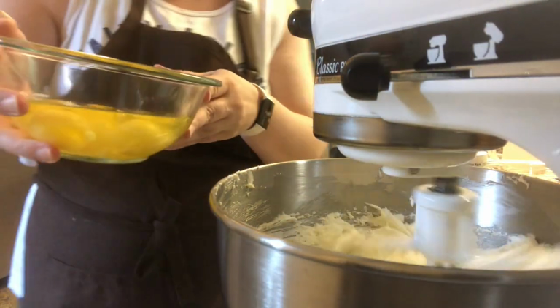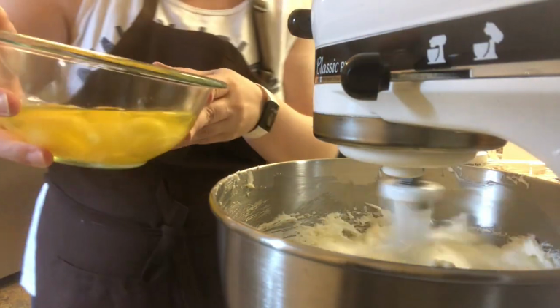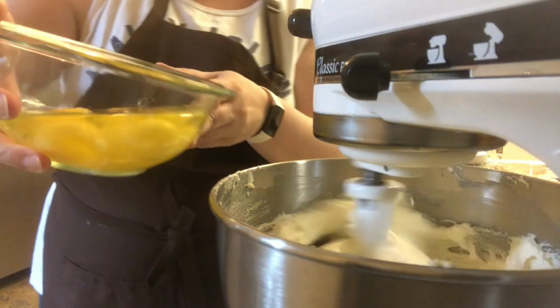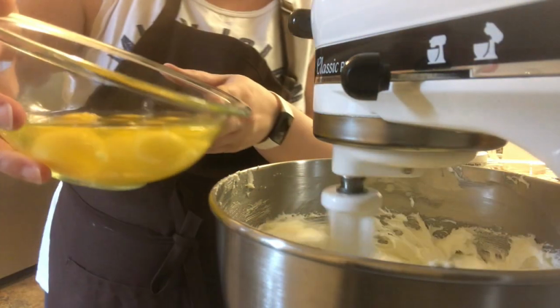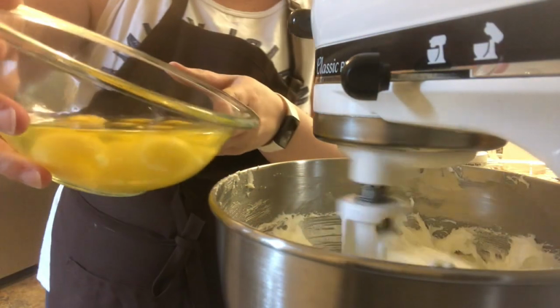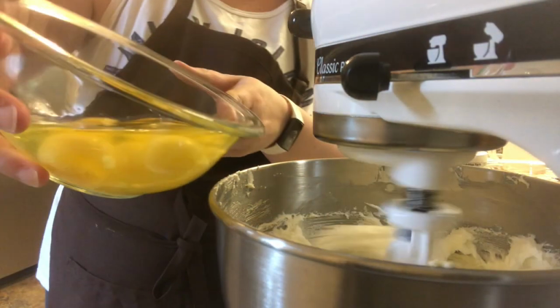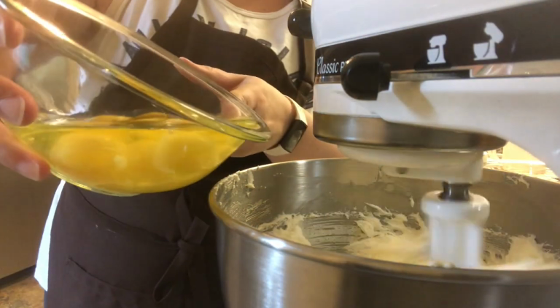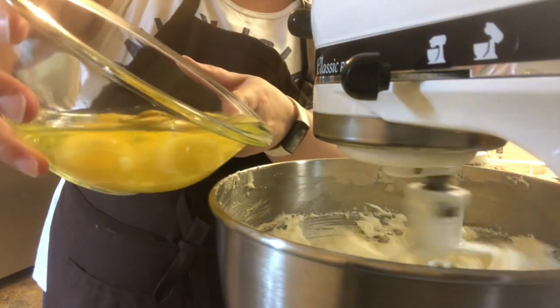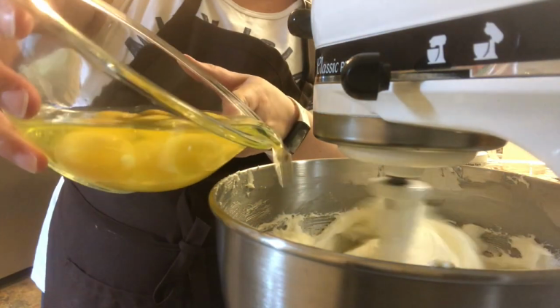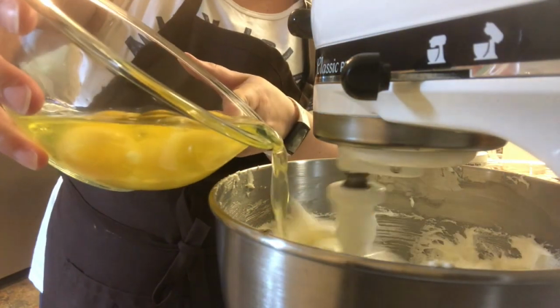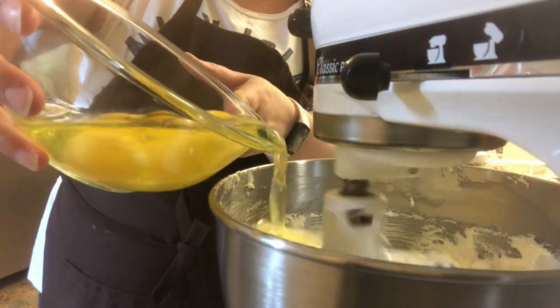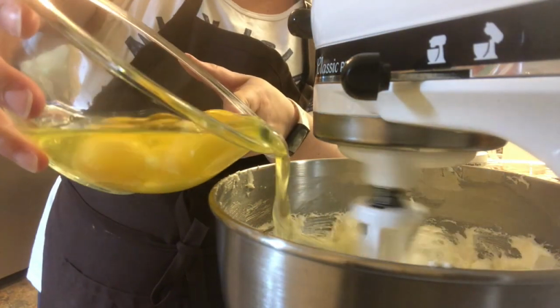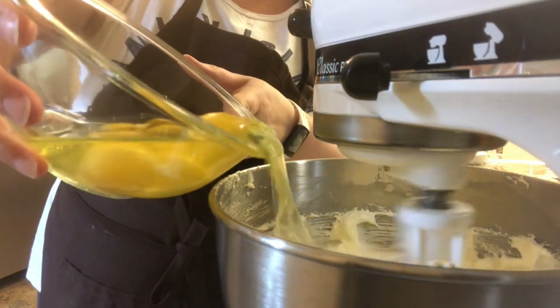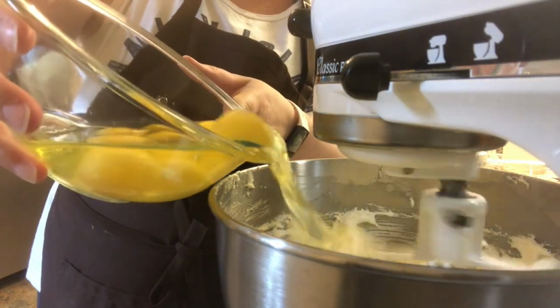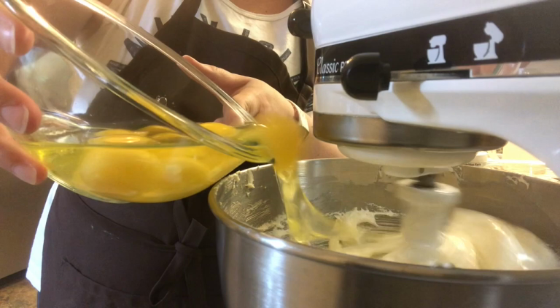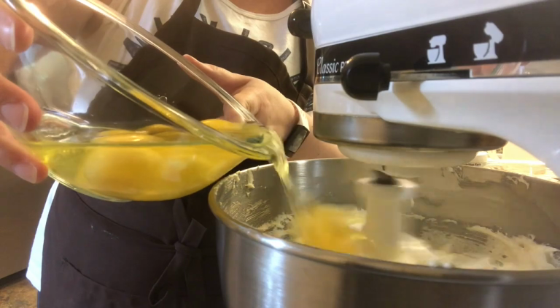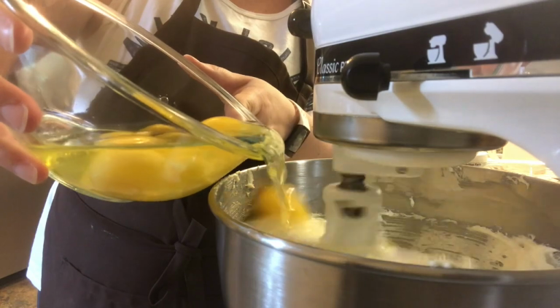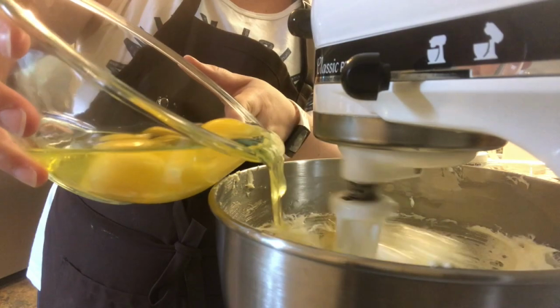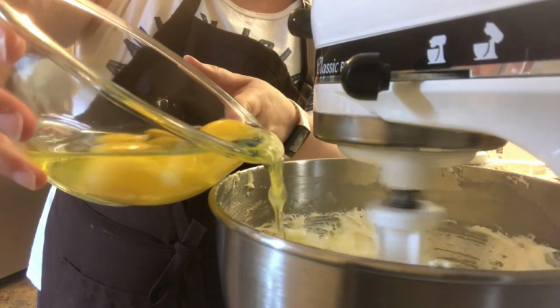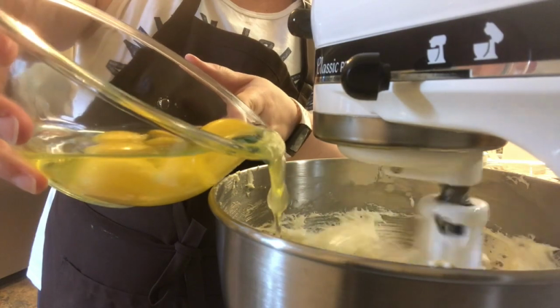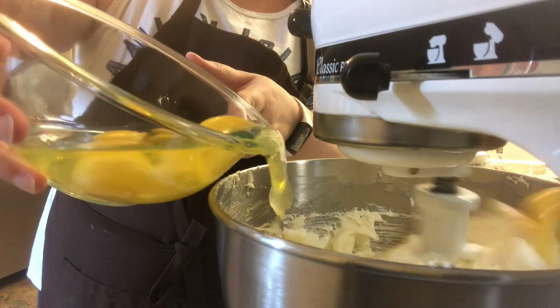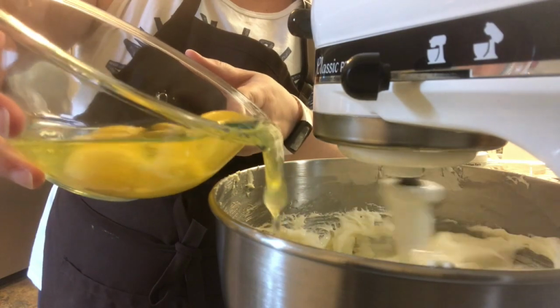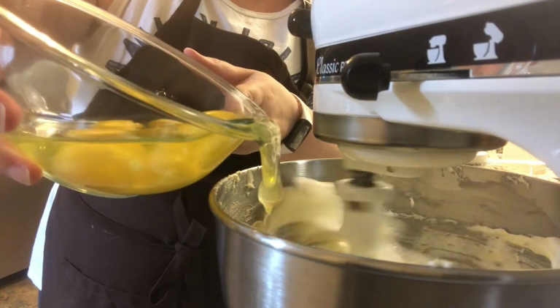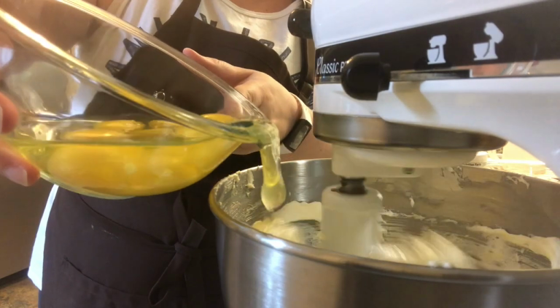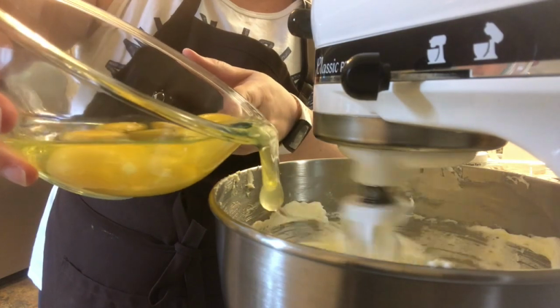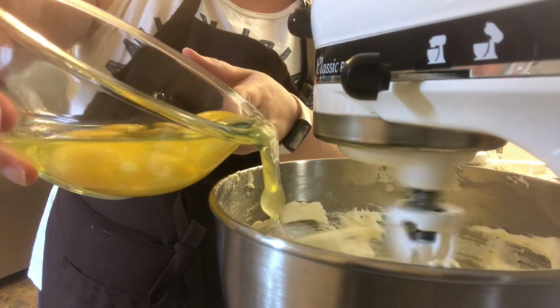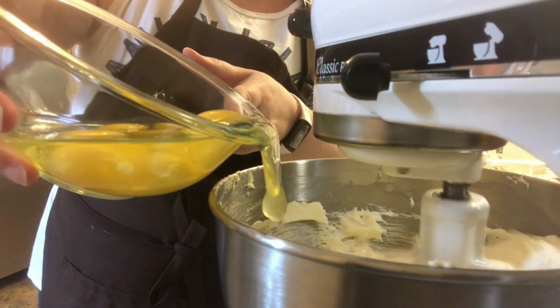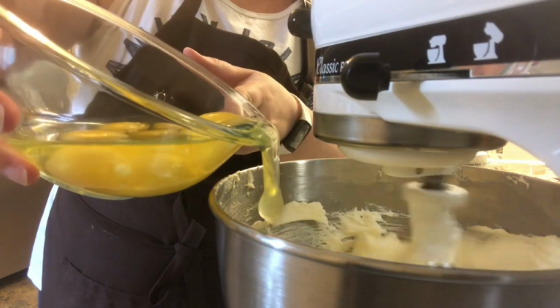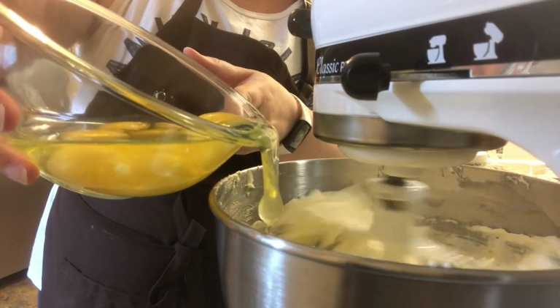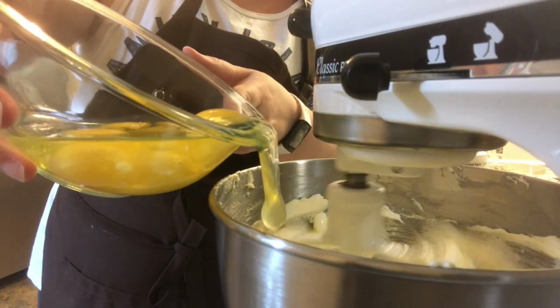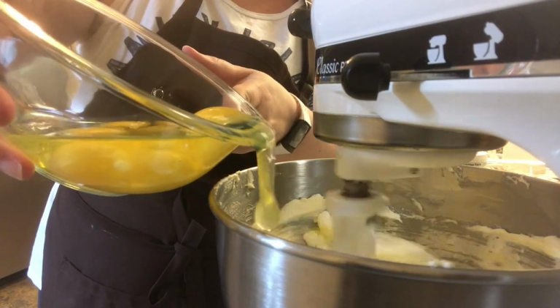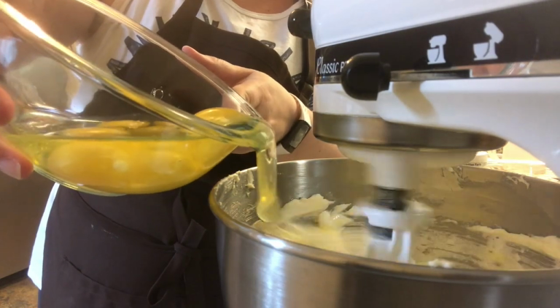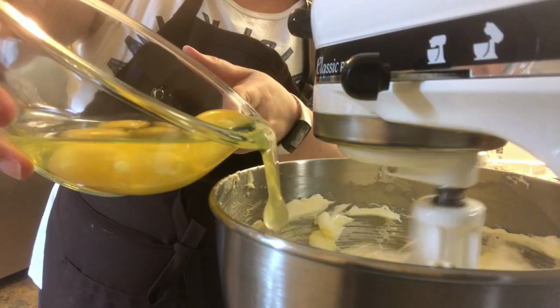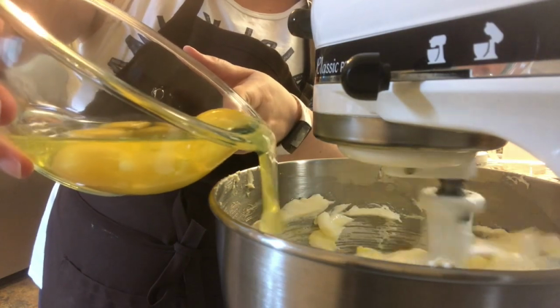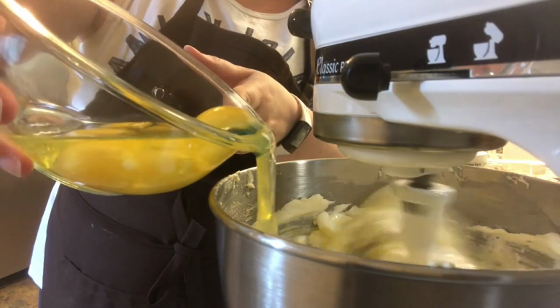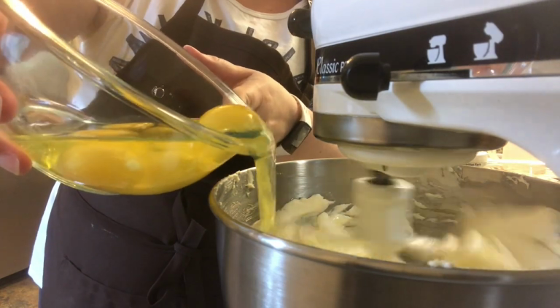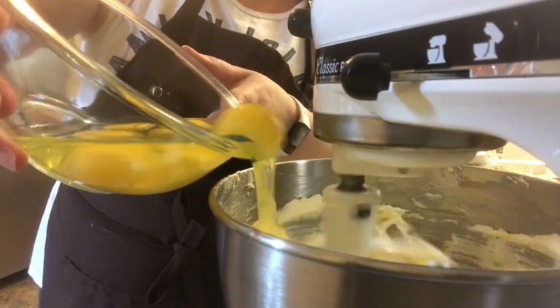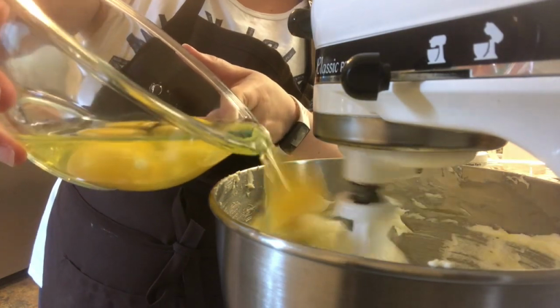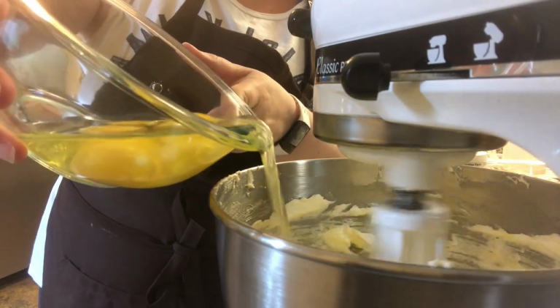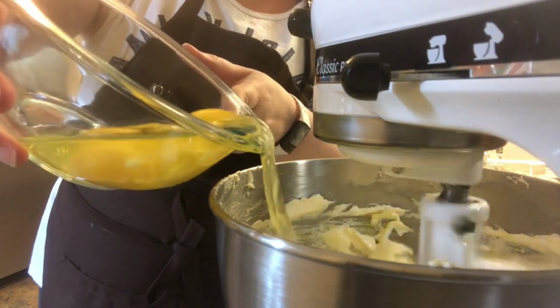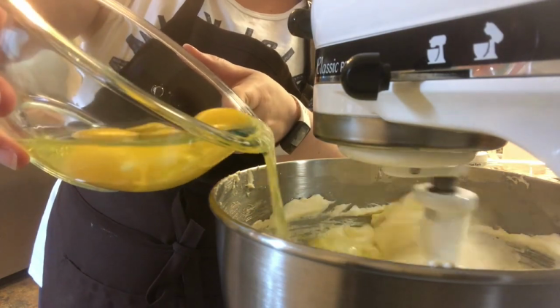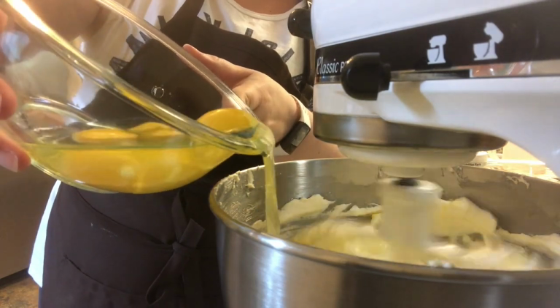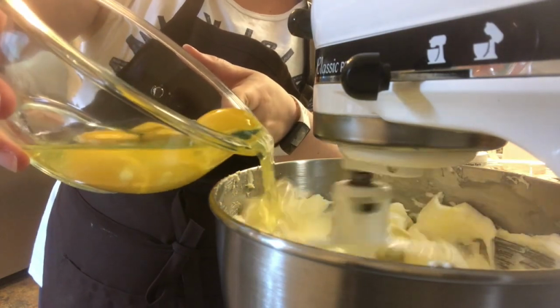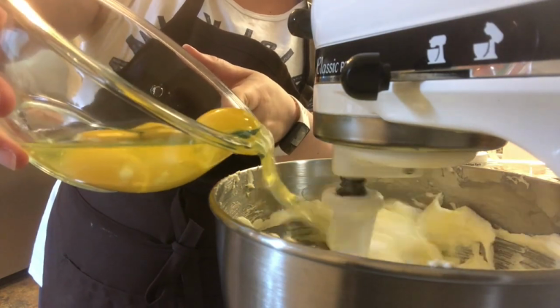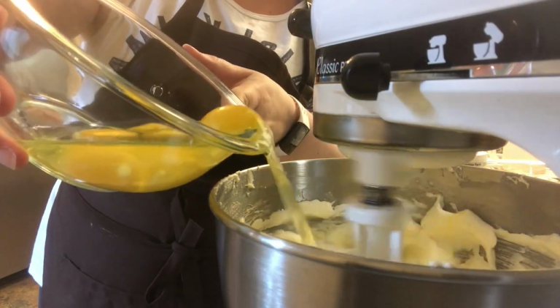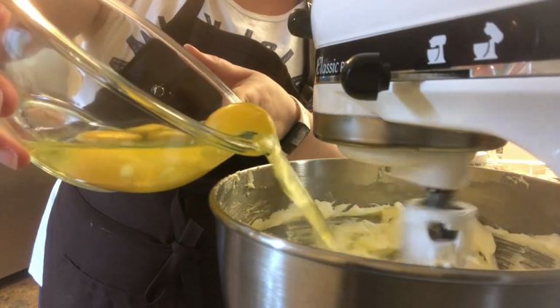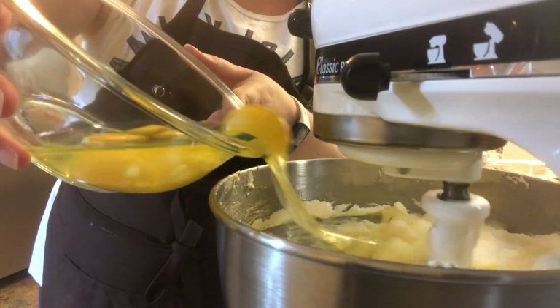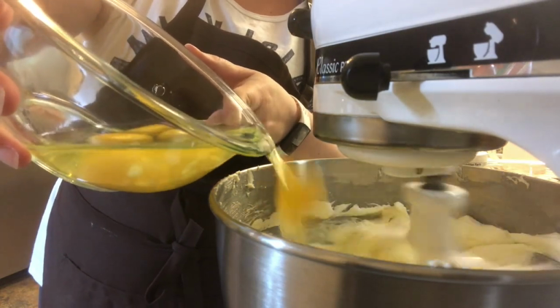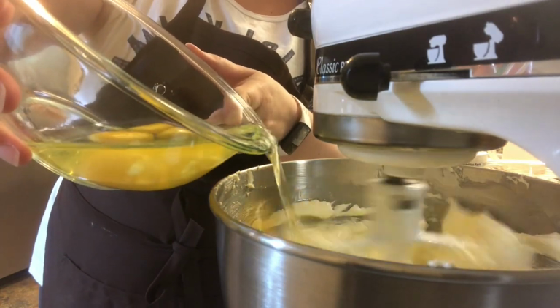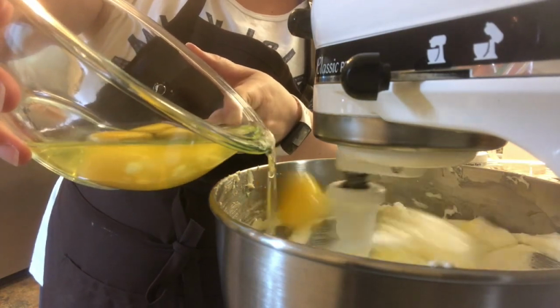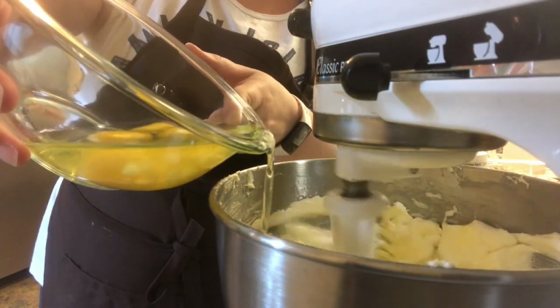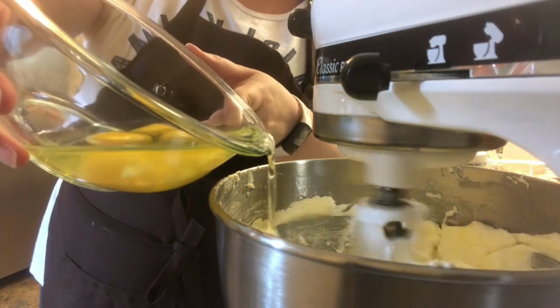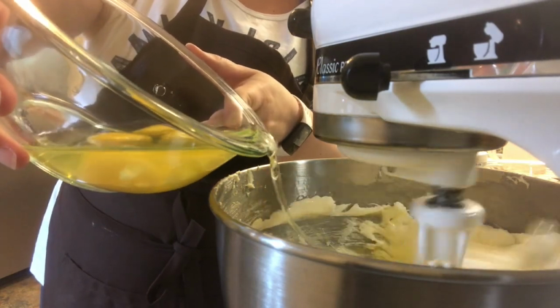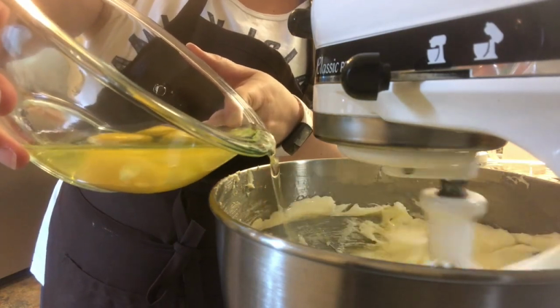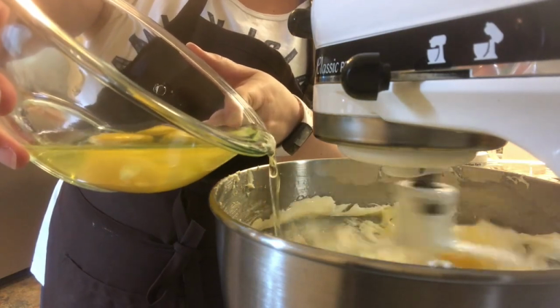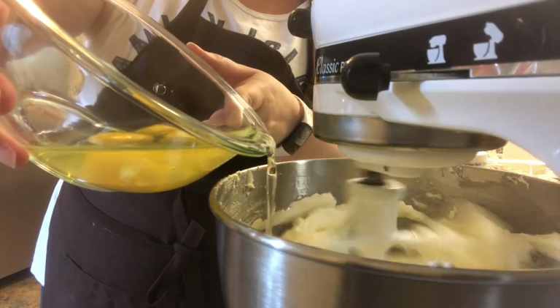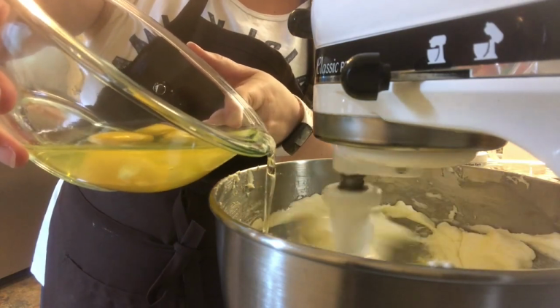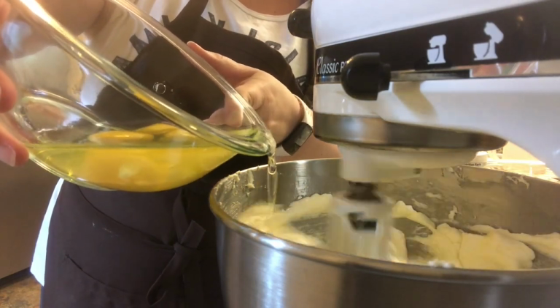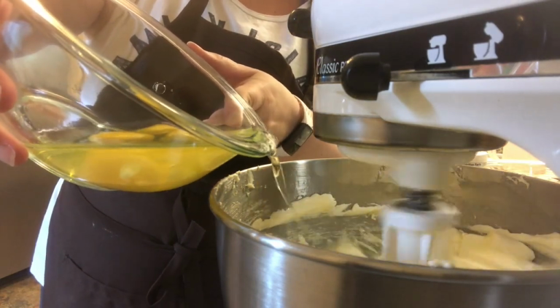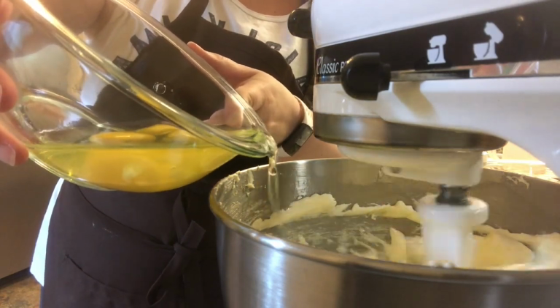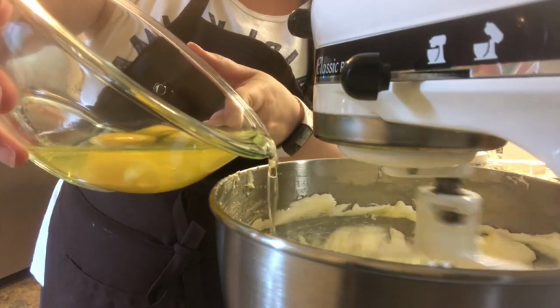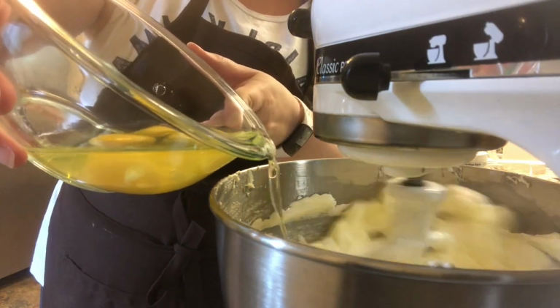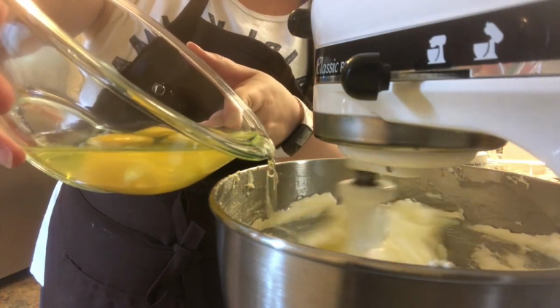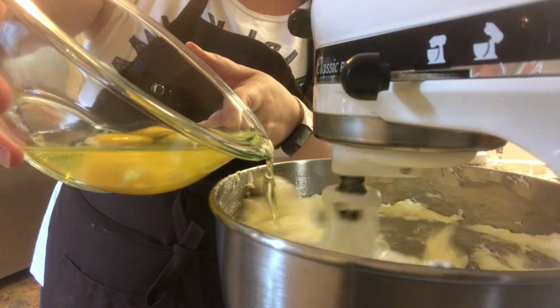Then you'll turn your mixture on low and beat in the eggs, vanilla extract, baking powder, and salt.